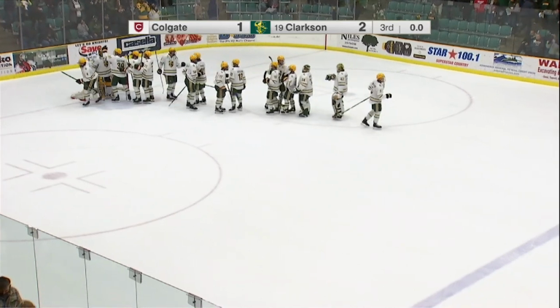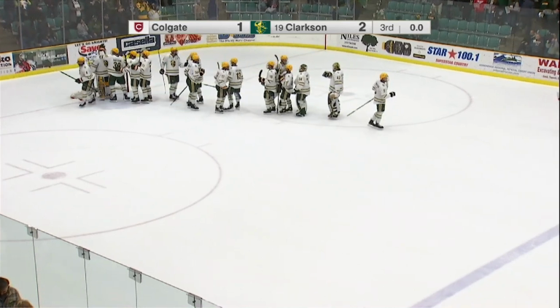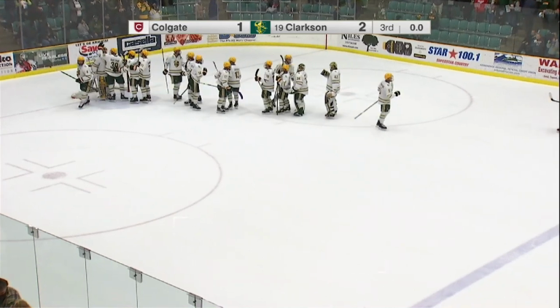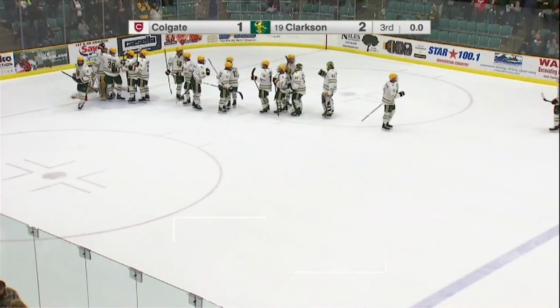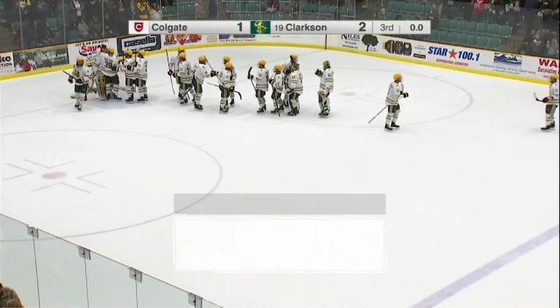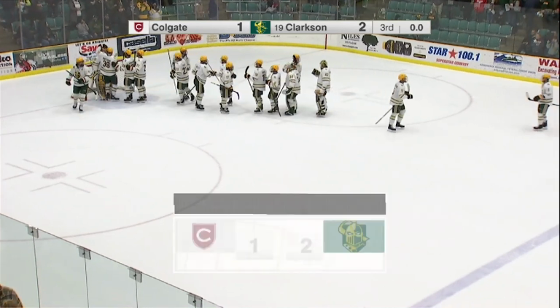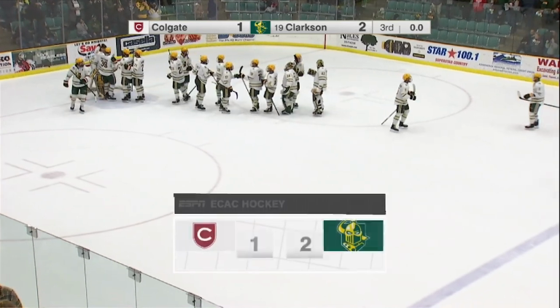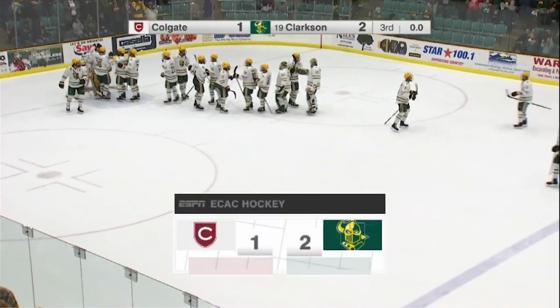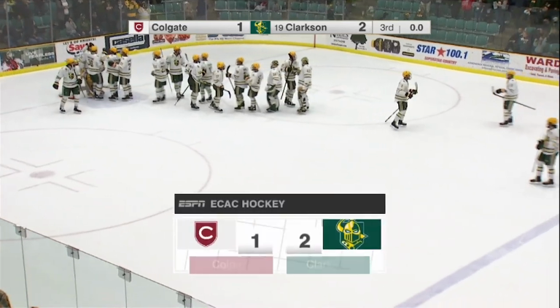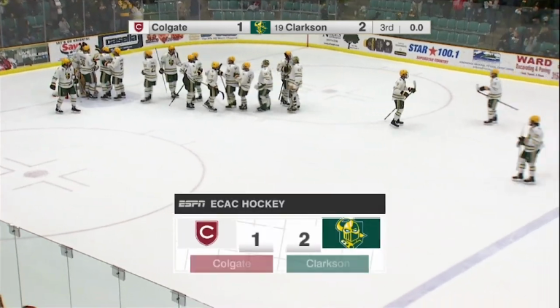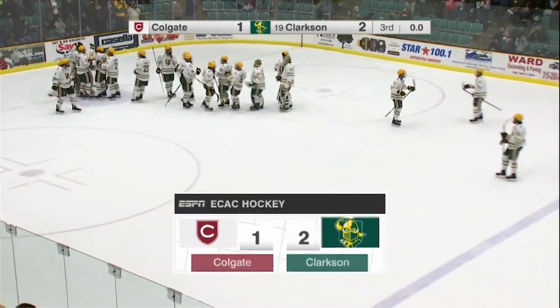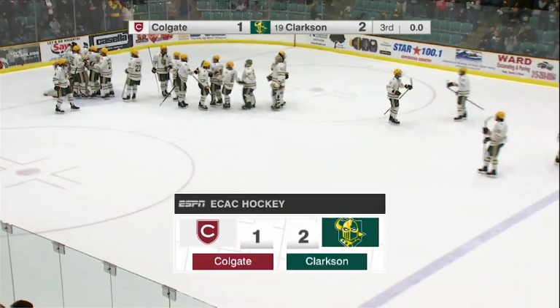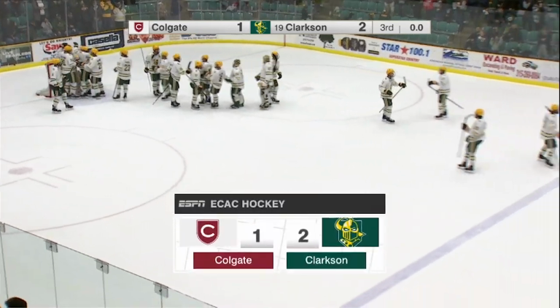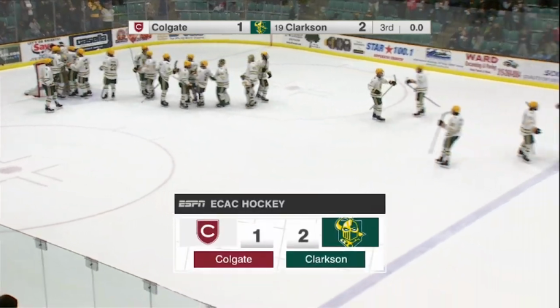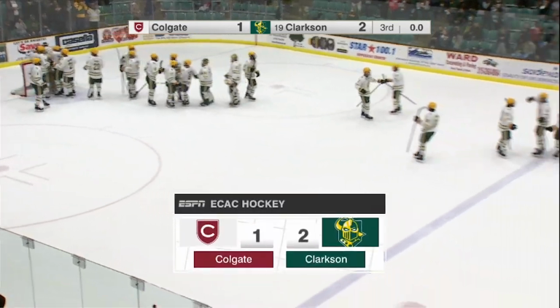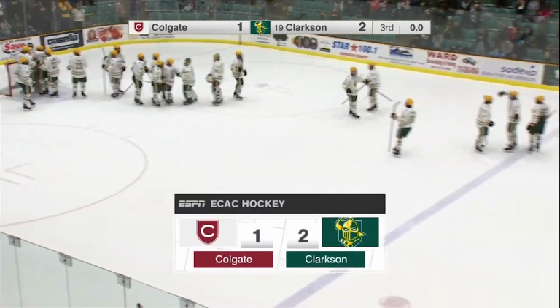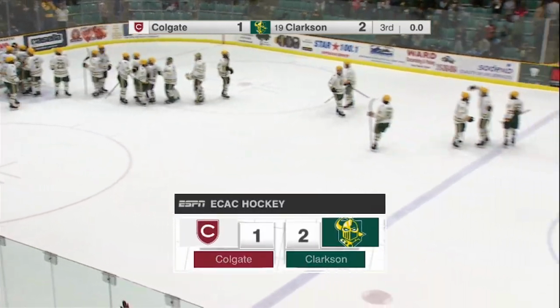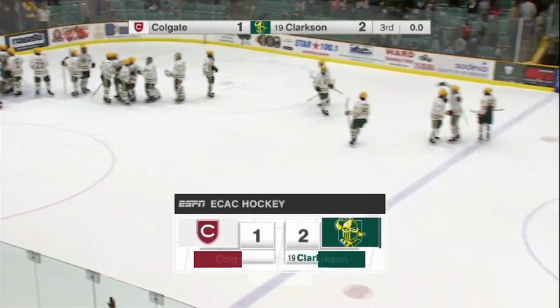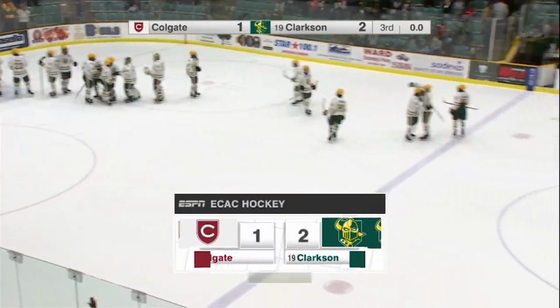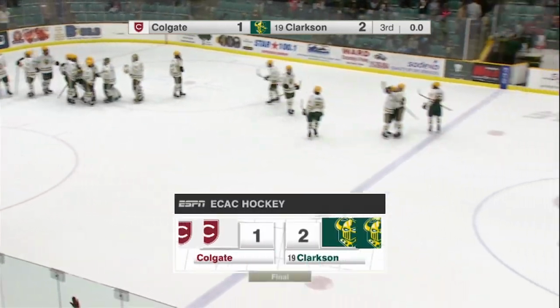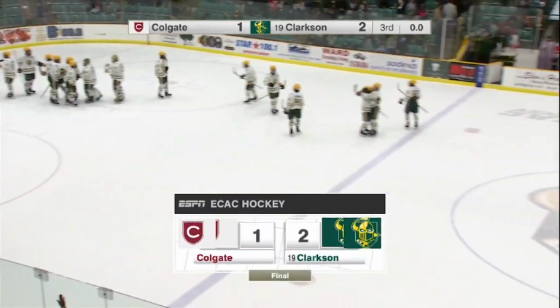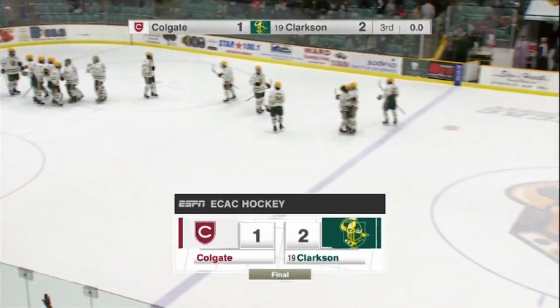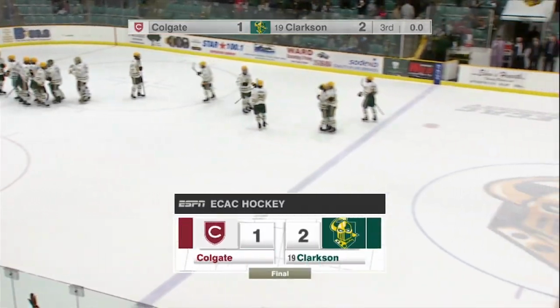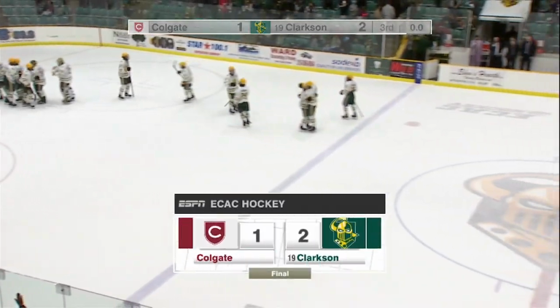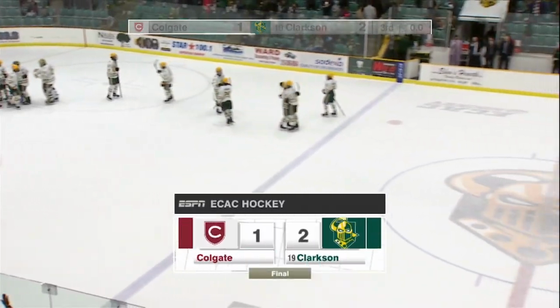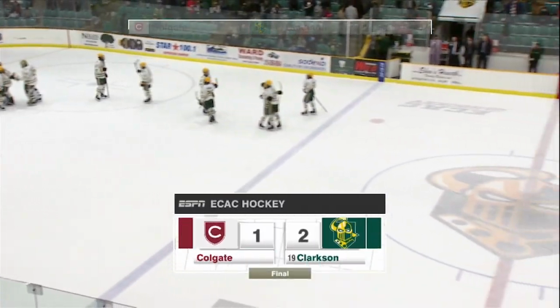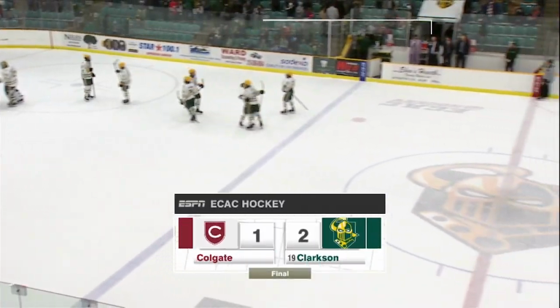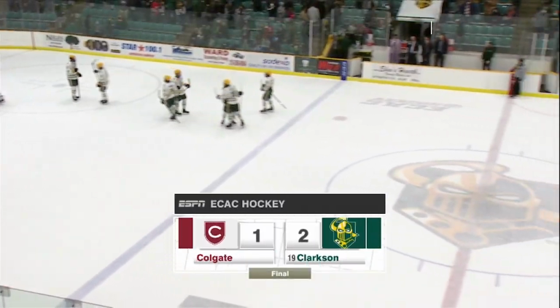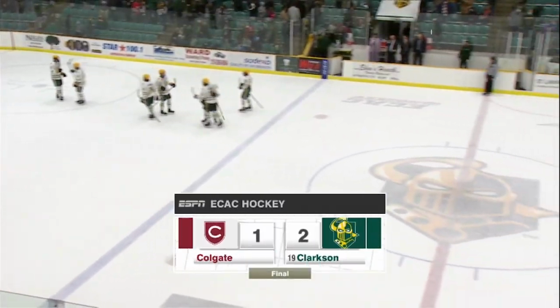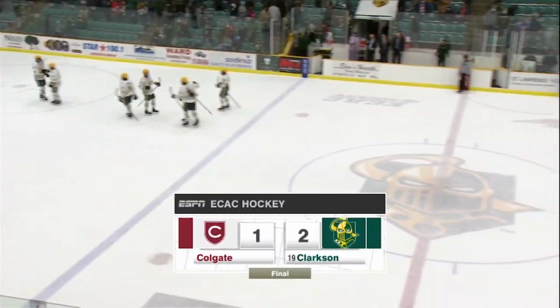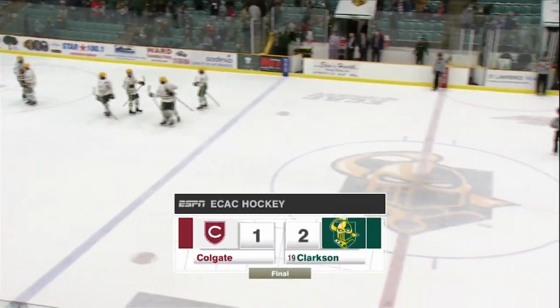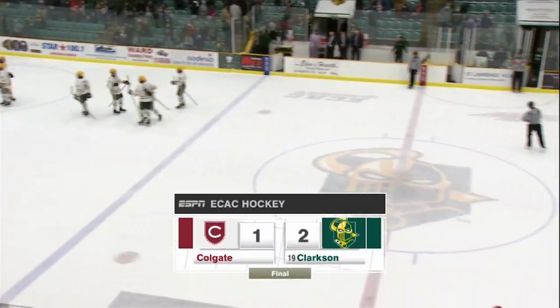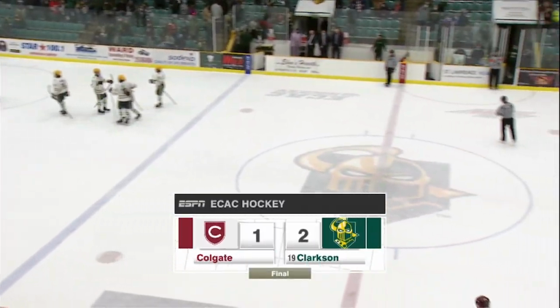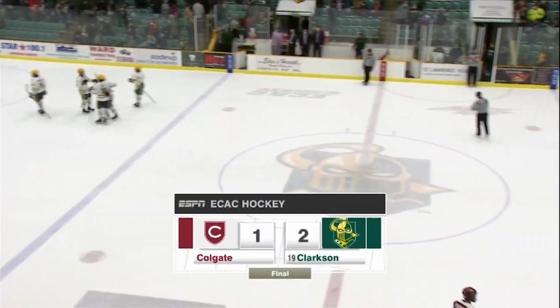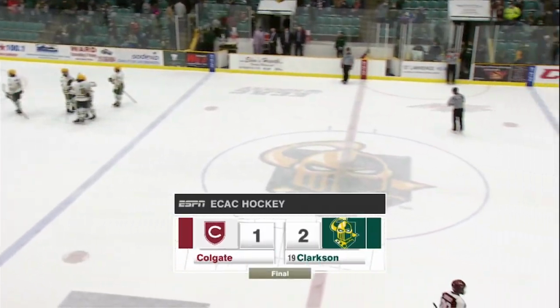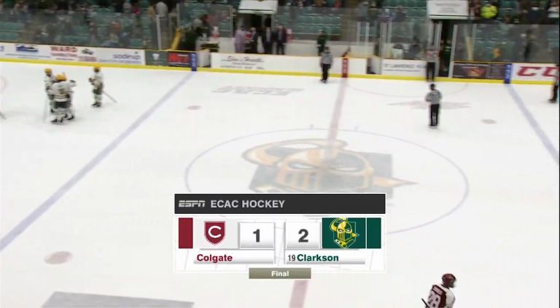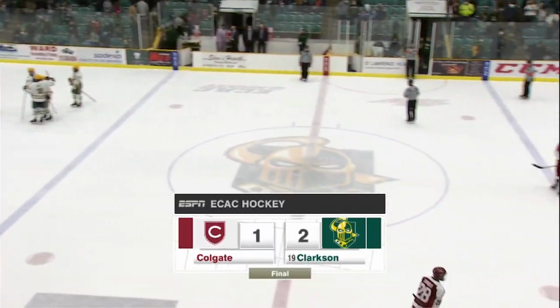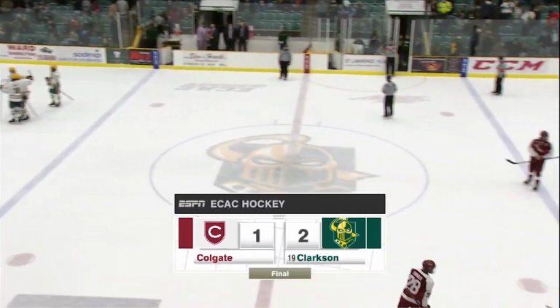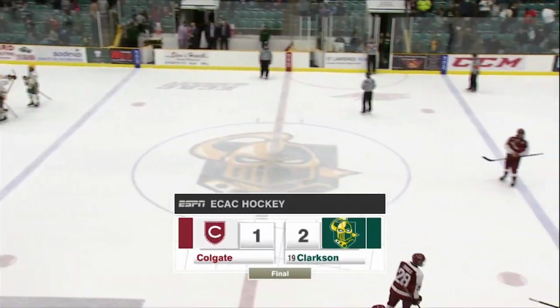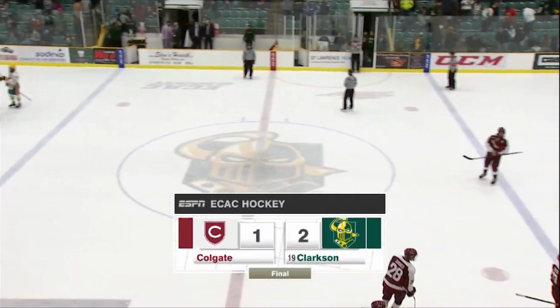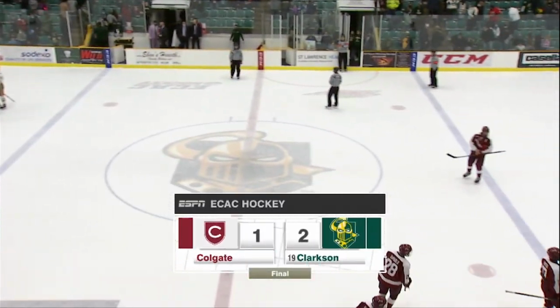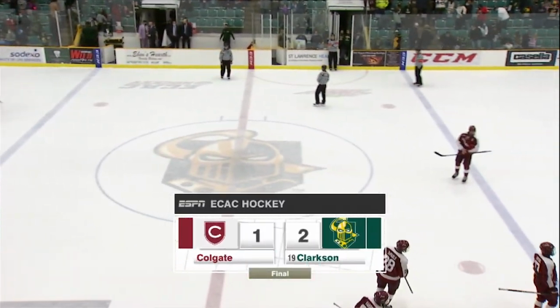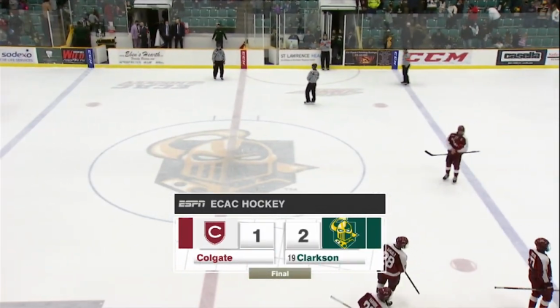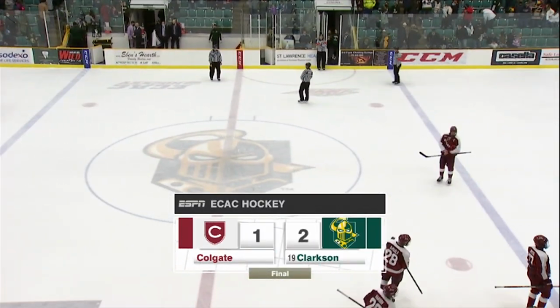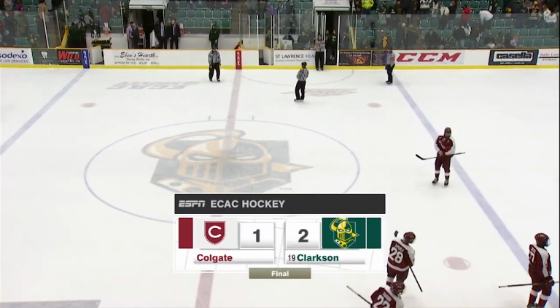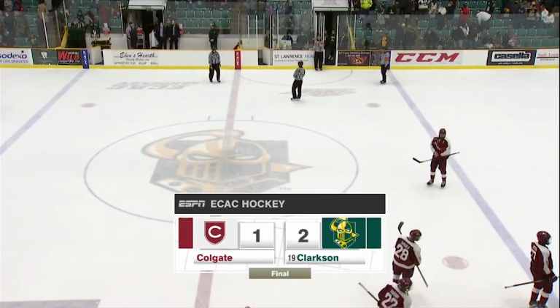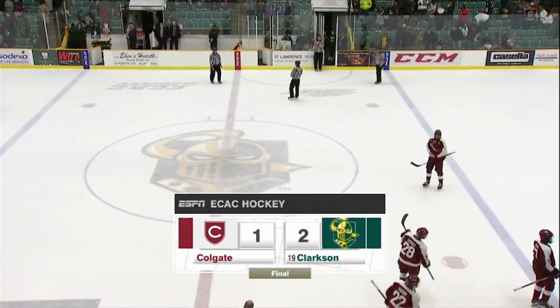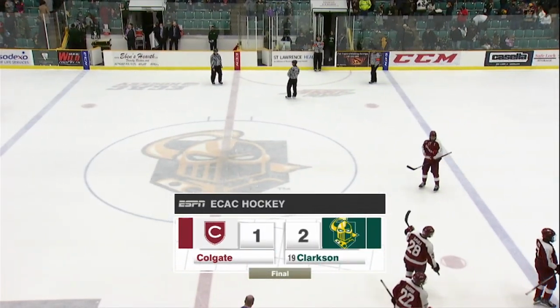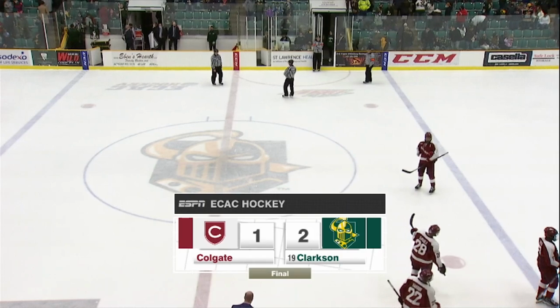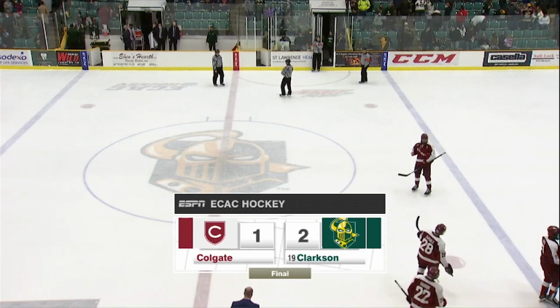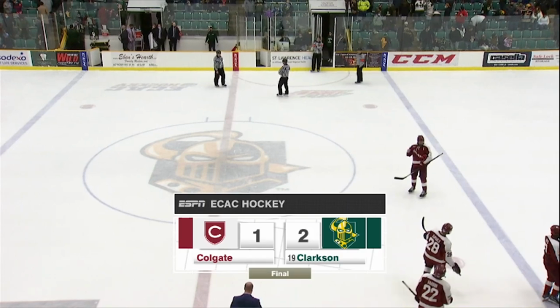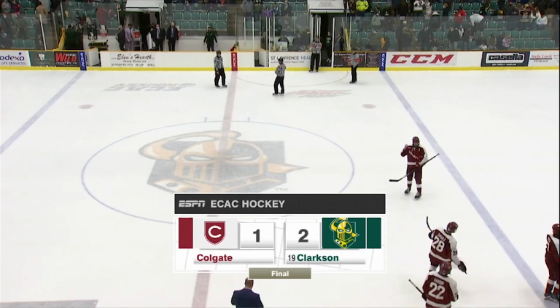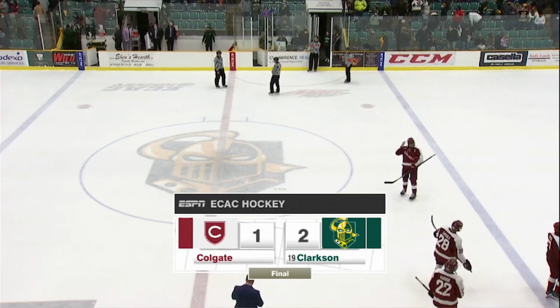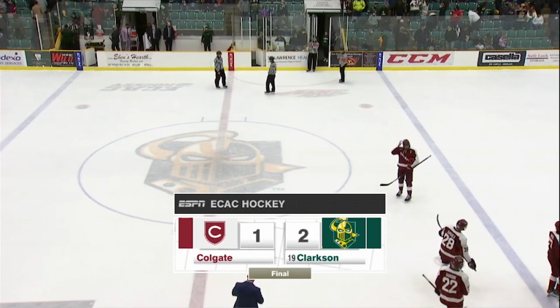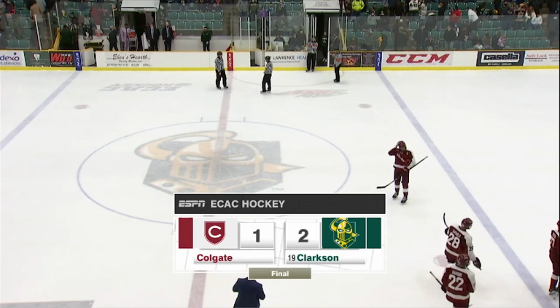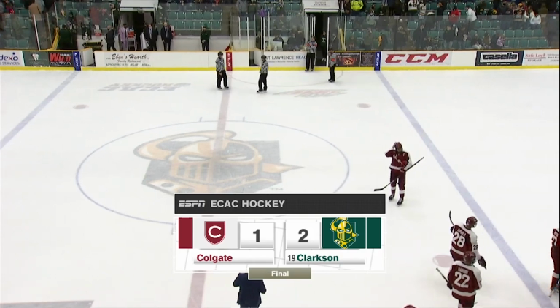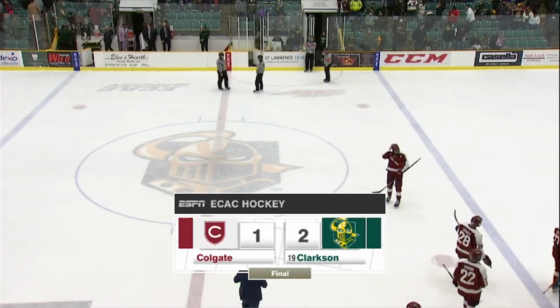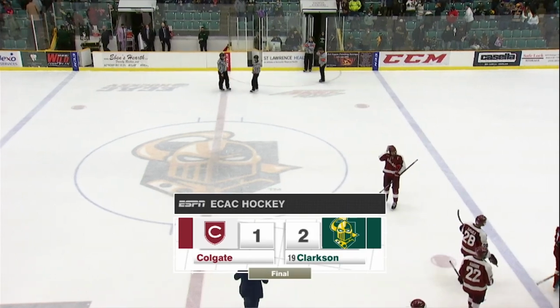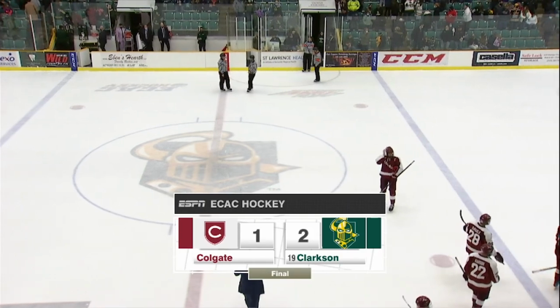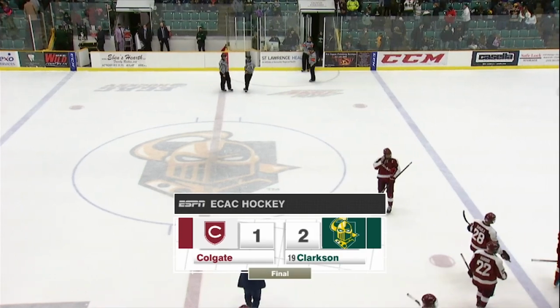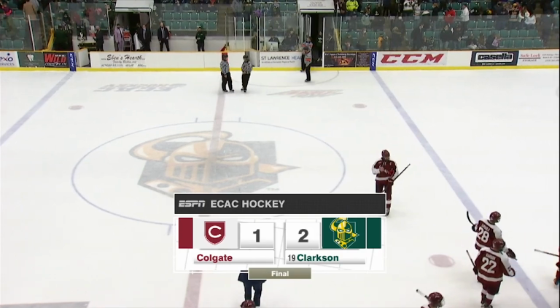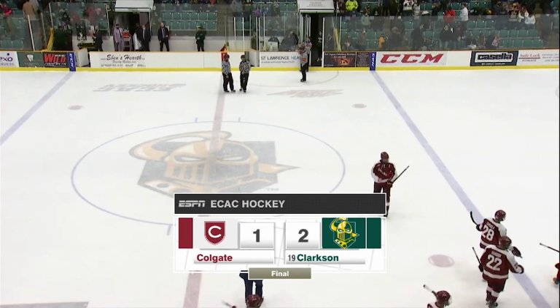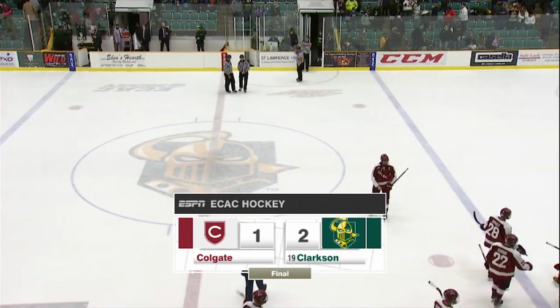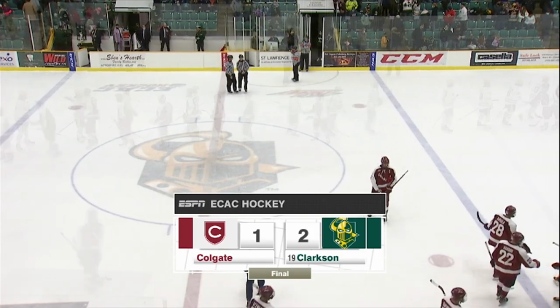Hurley in the first, Campbell answering a Lund goal in the second, and the Knights come up with the victory.